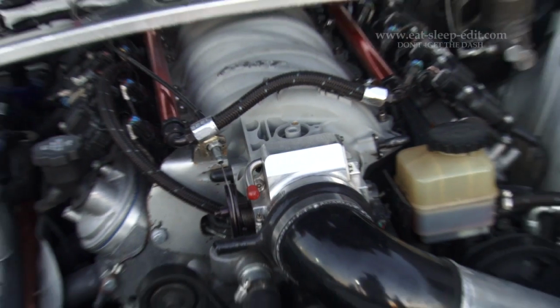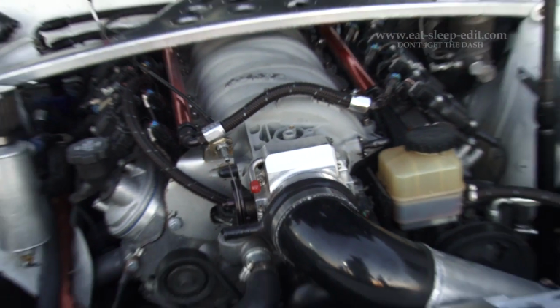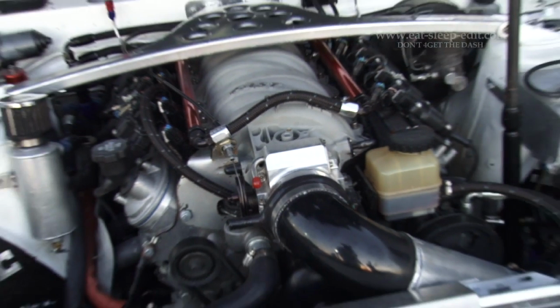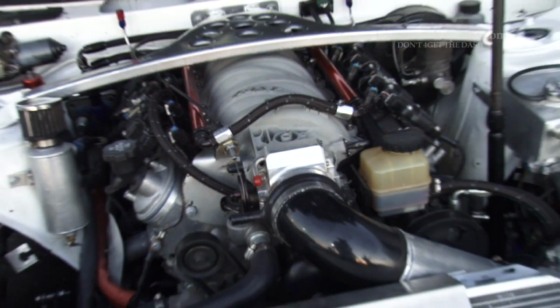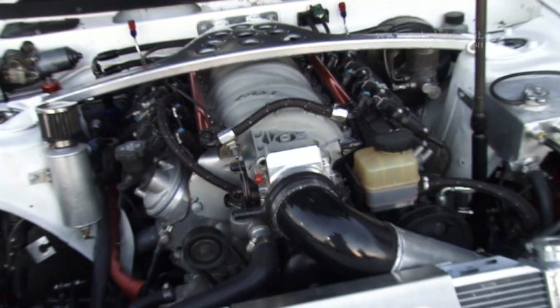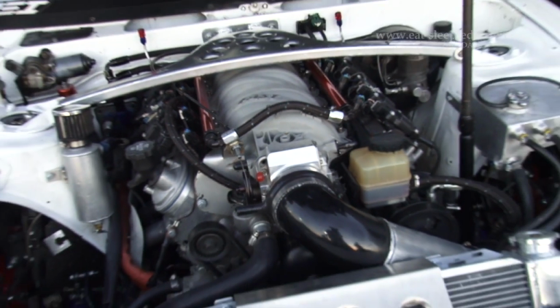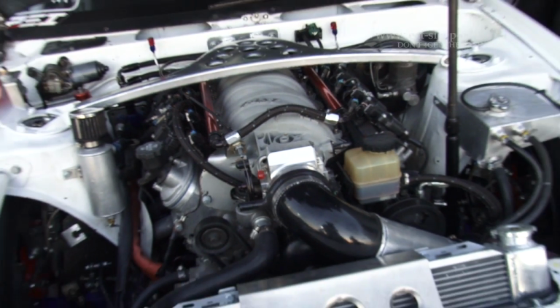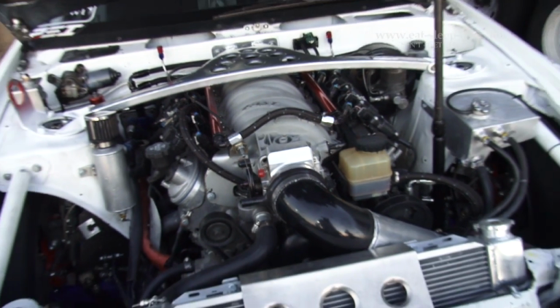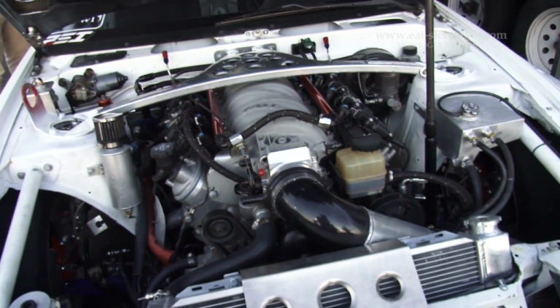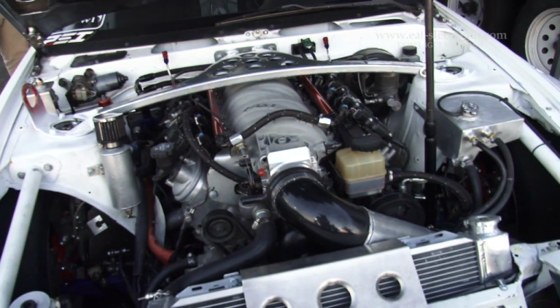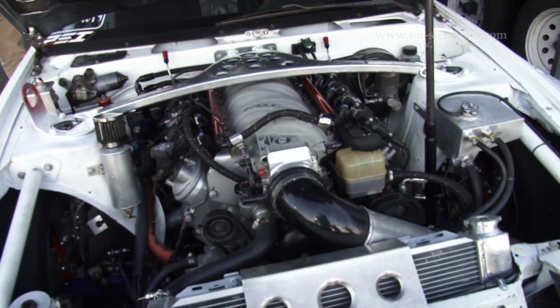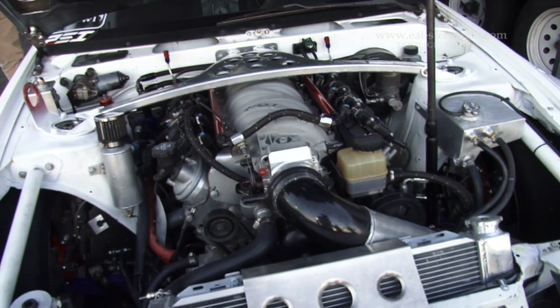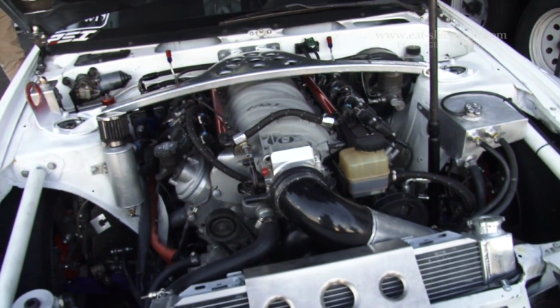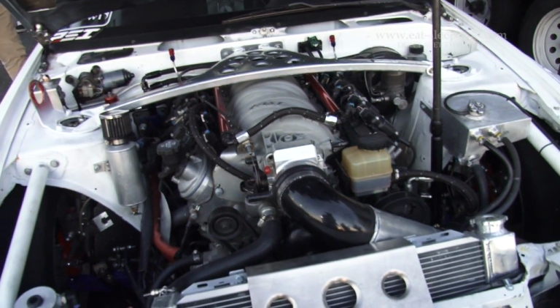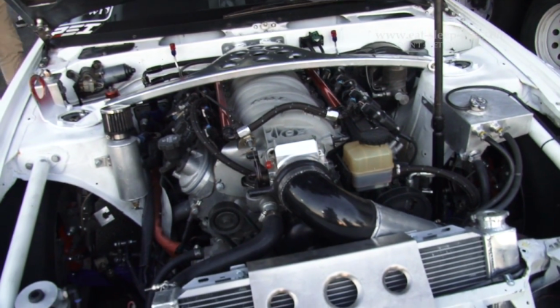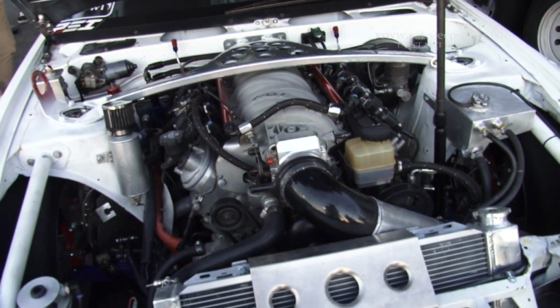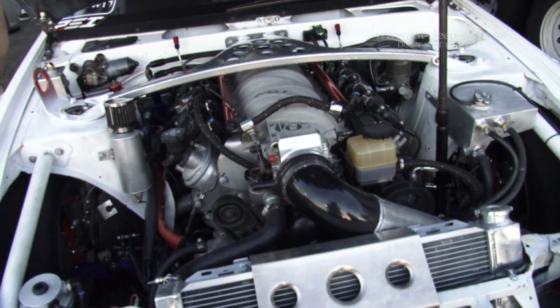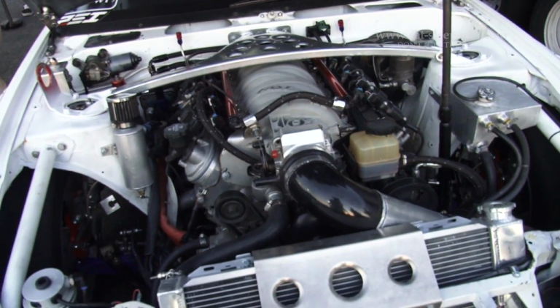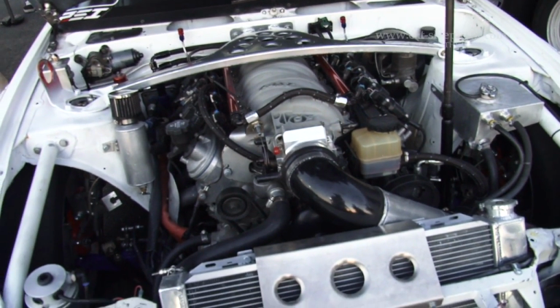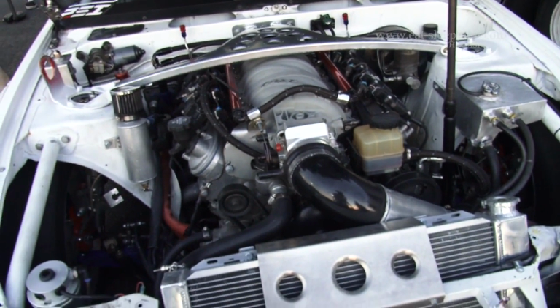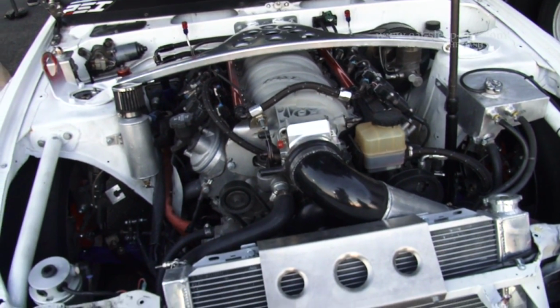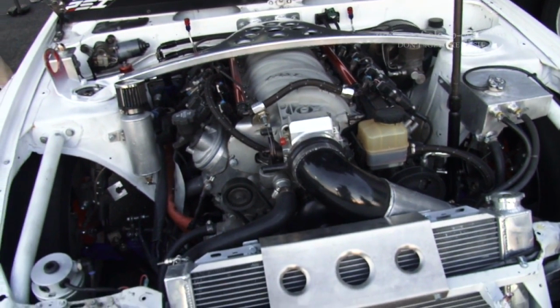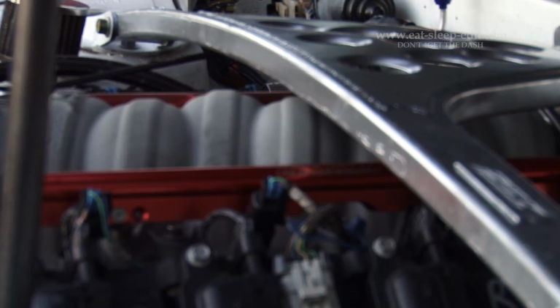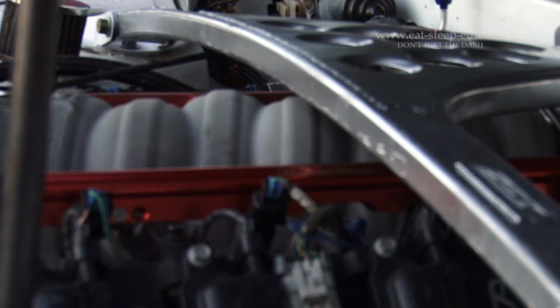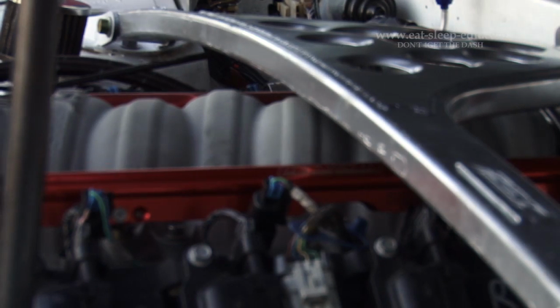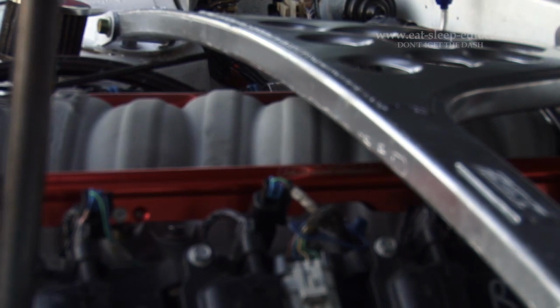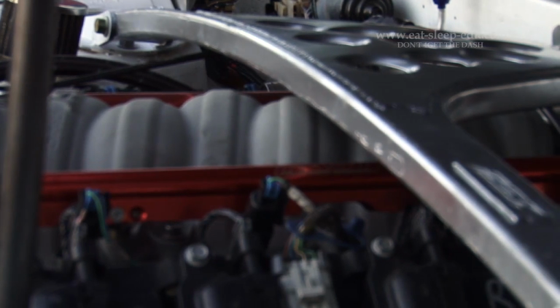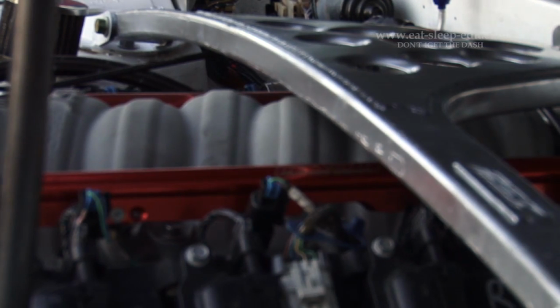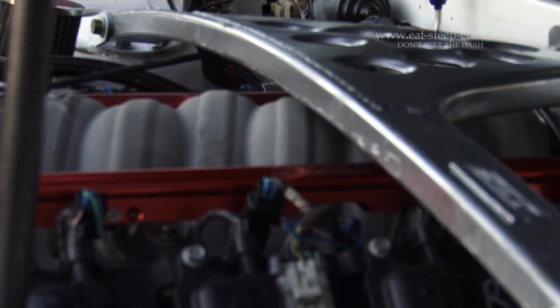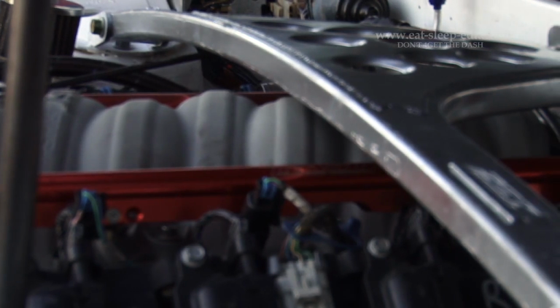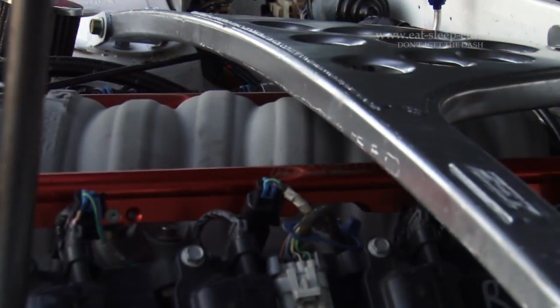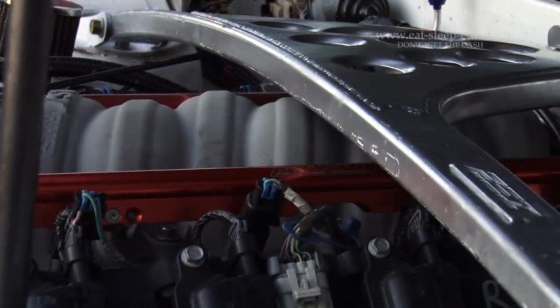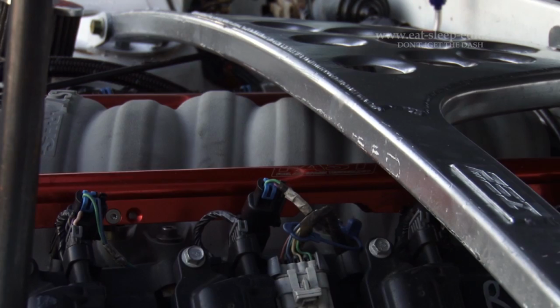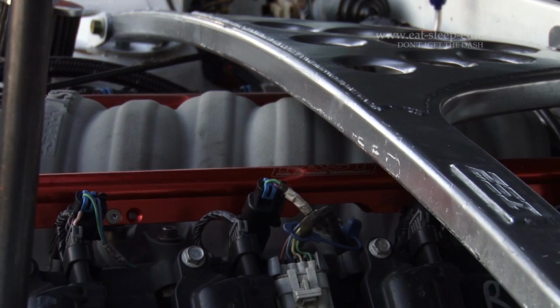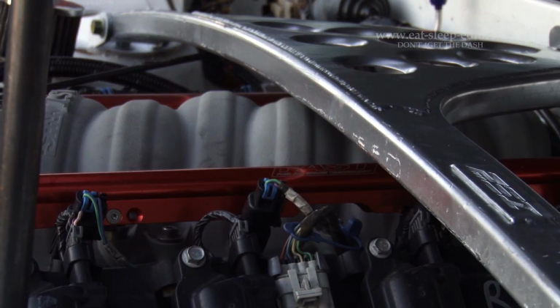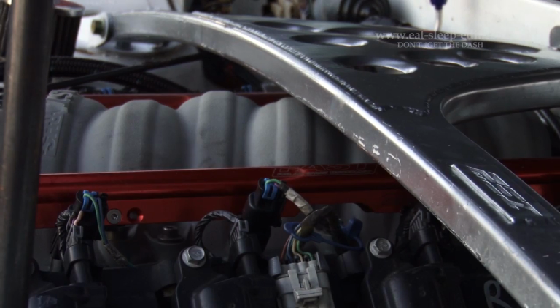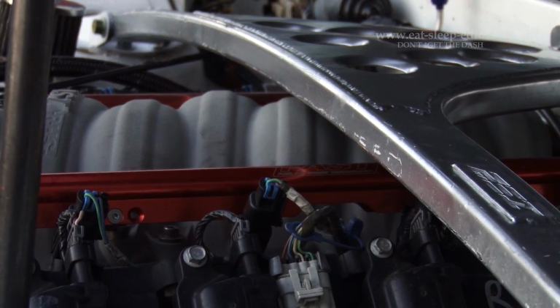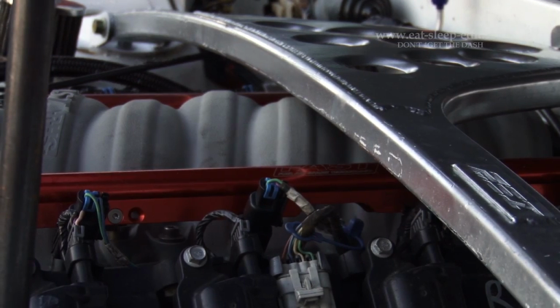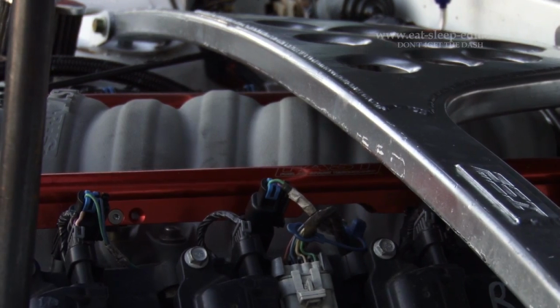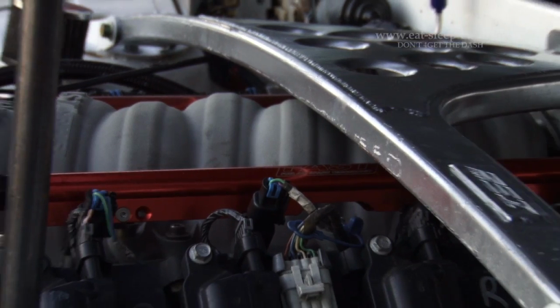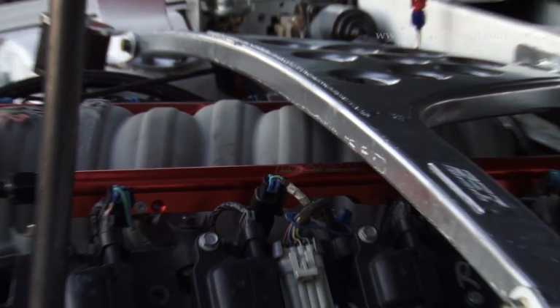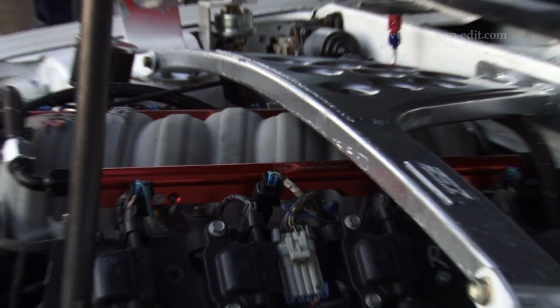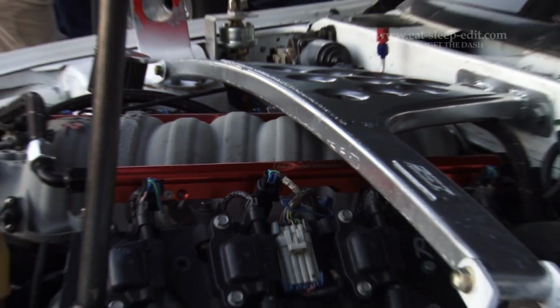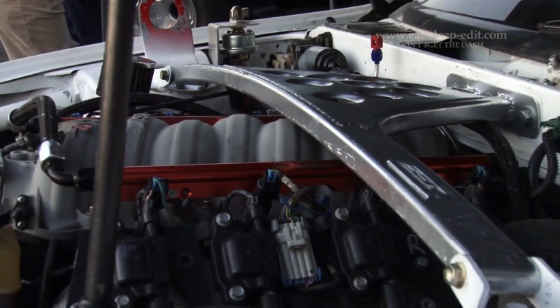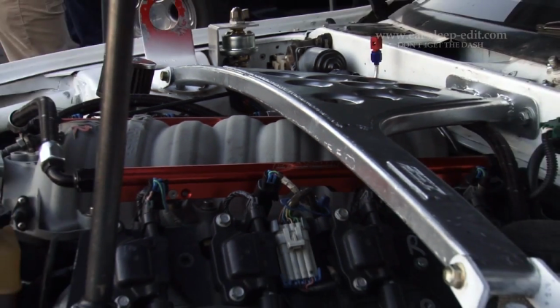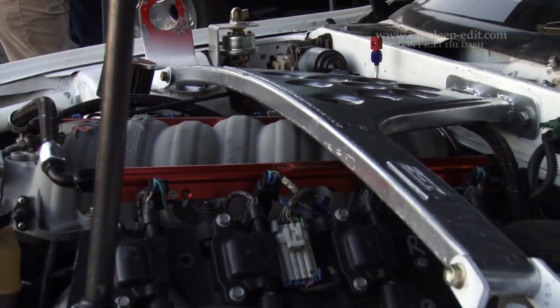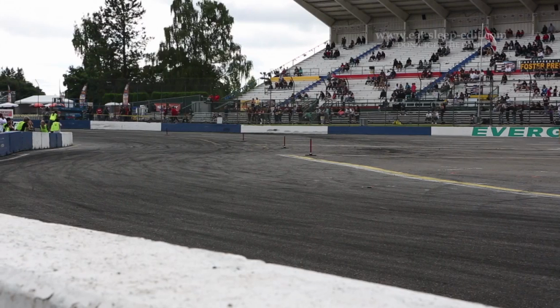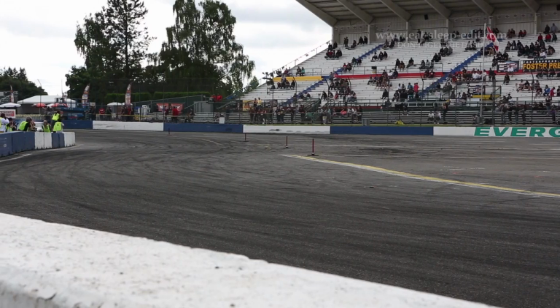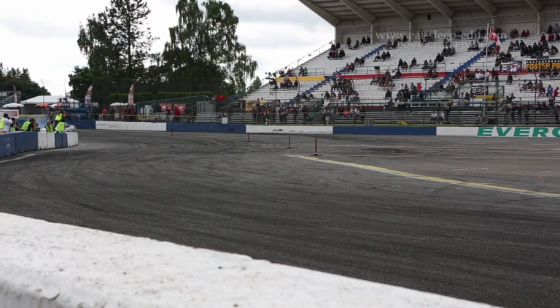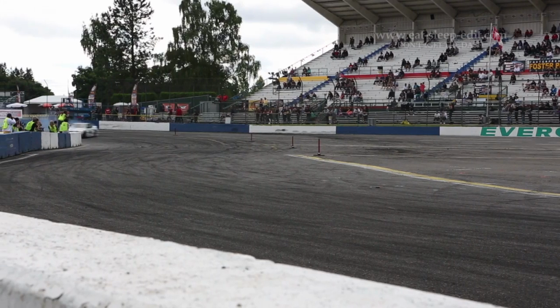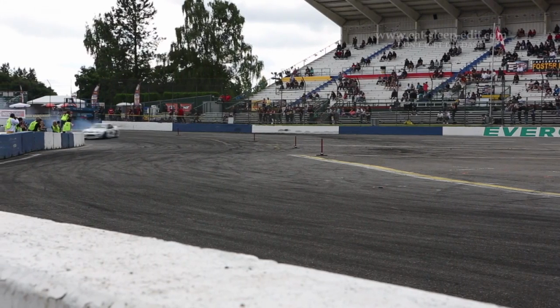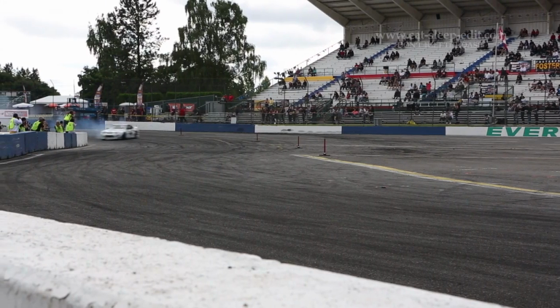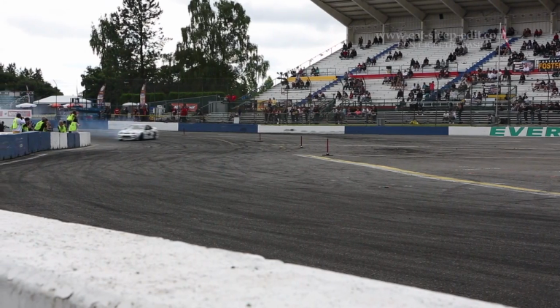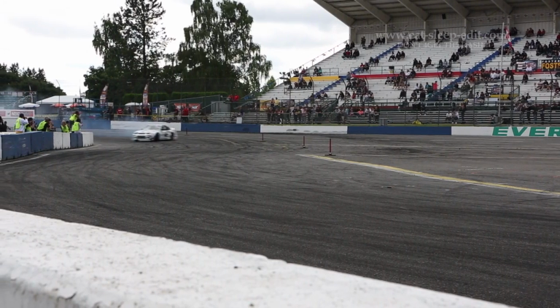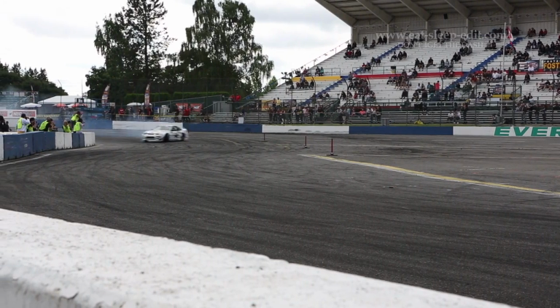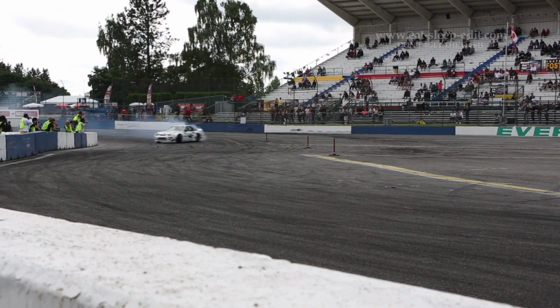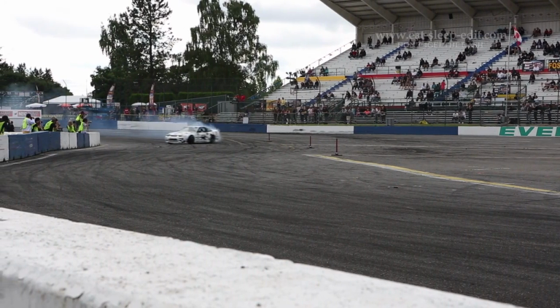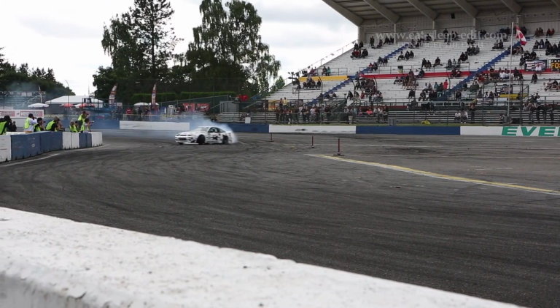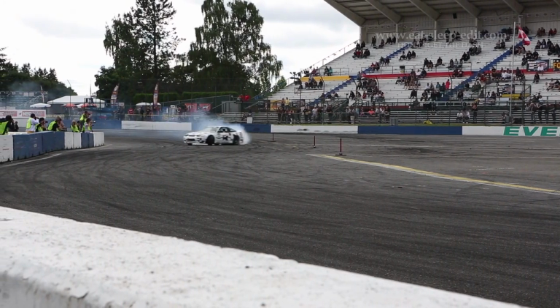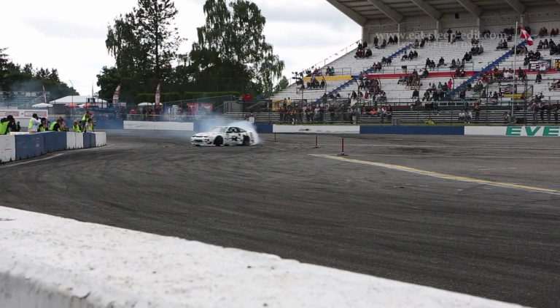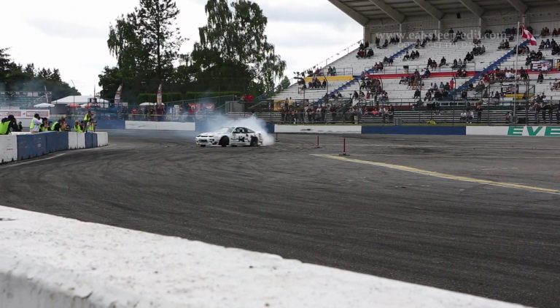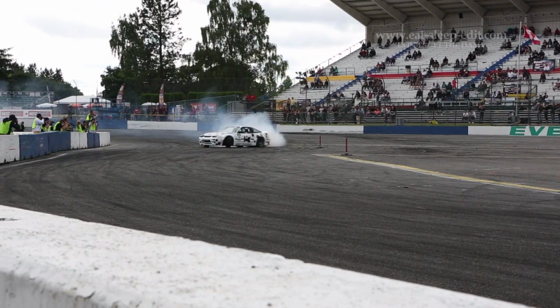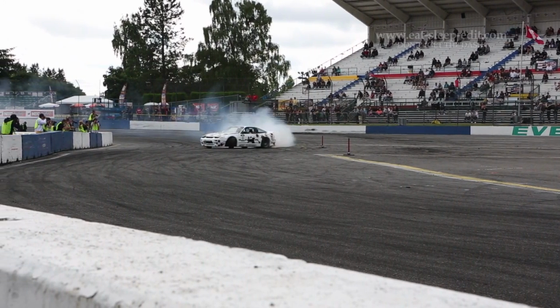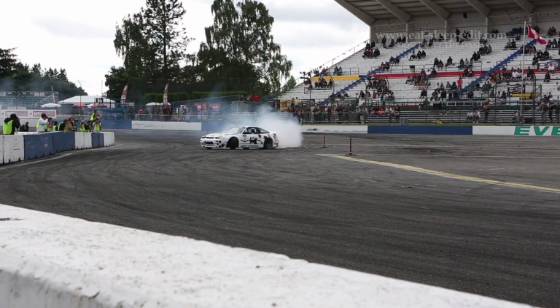The power from the motor transfers to a G-Force GSR 4-speed dog box transmission, which goes to a Winters Quick Change rear end in the rear.